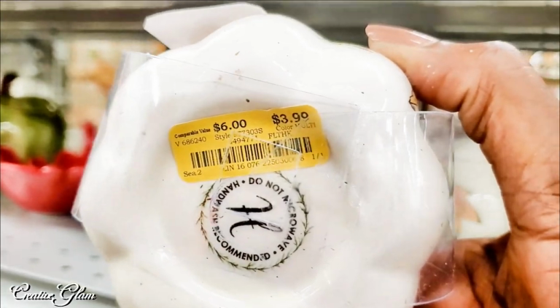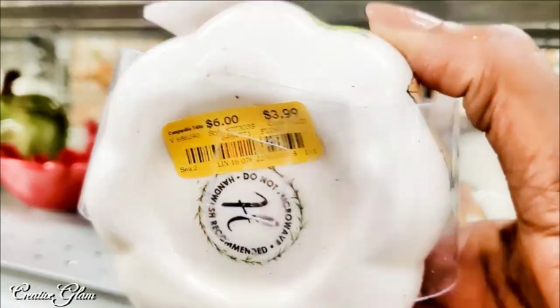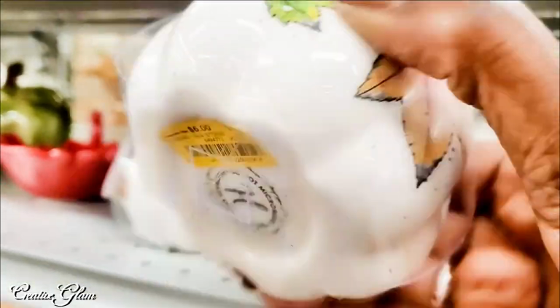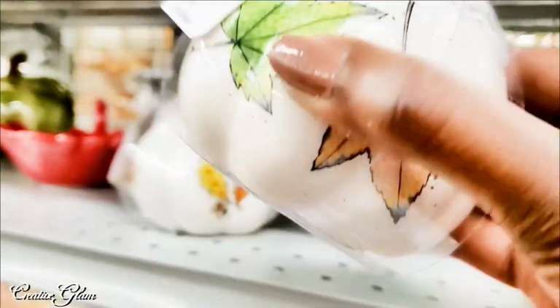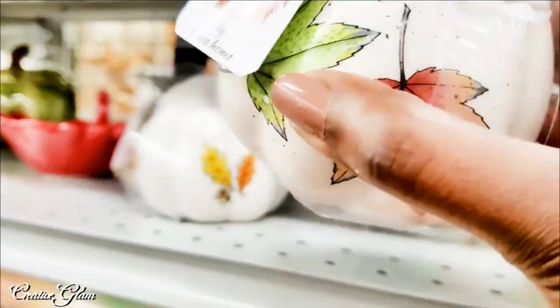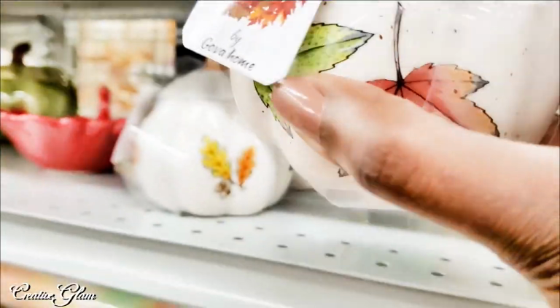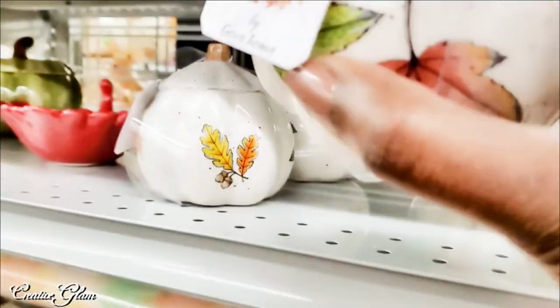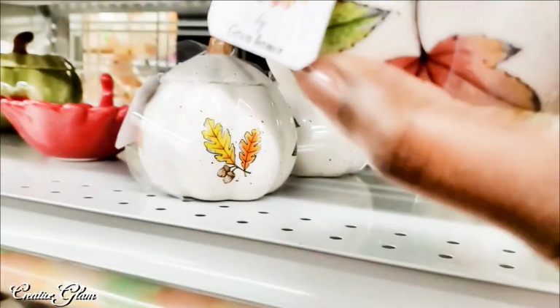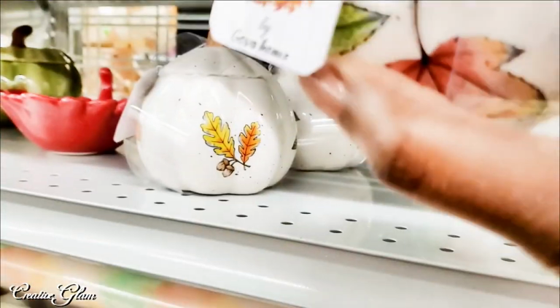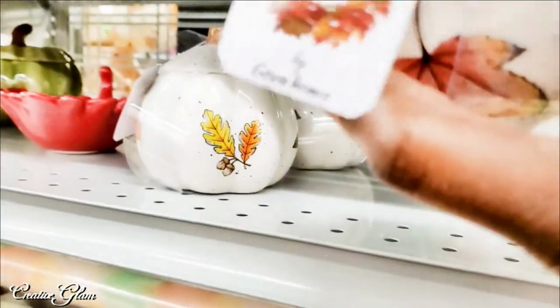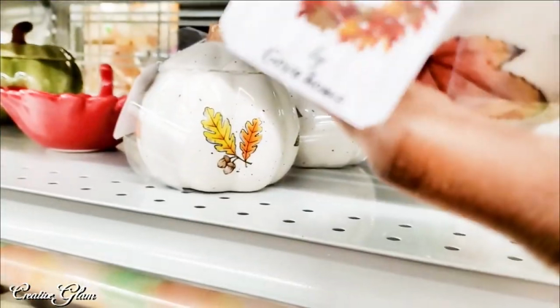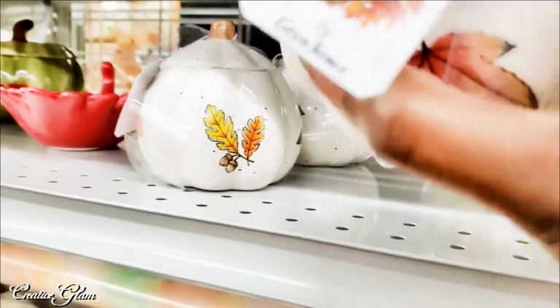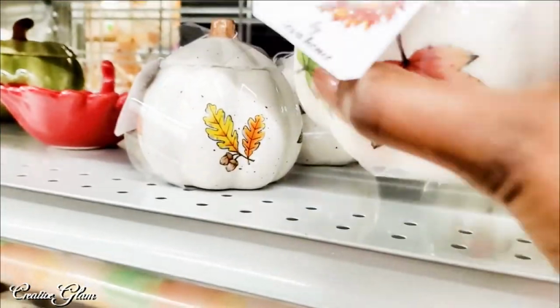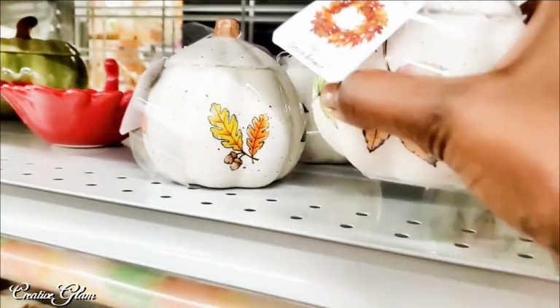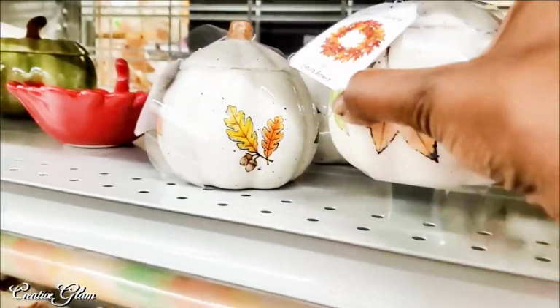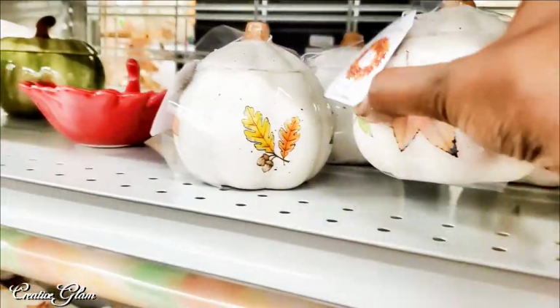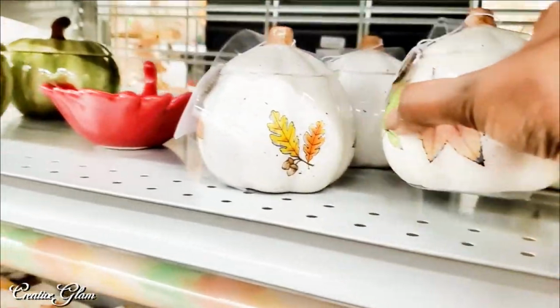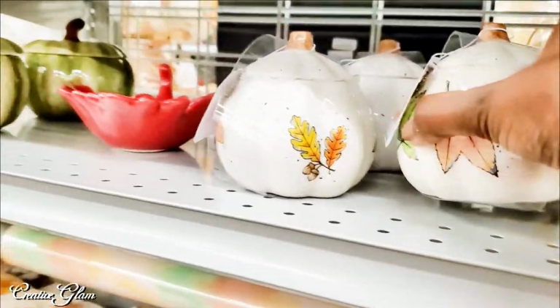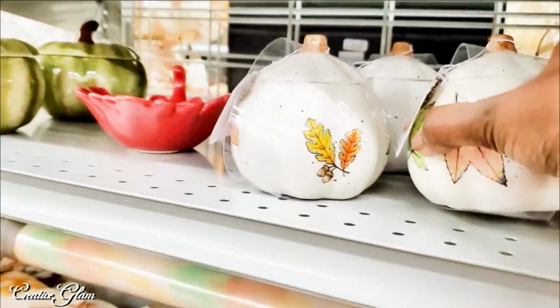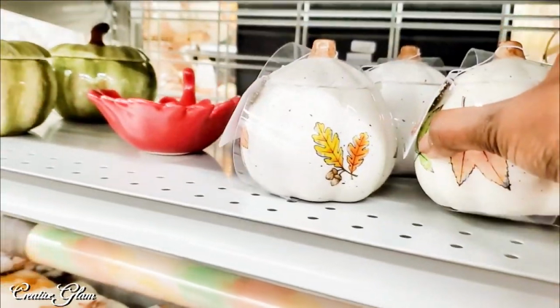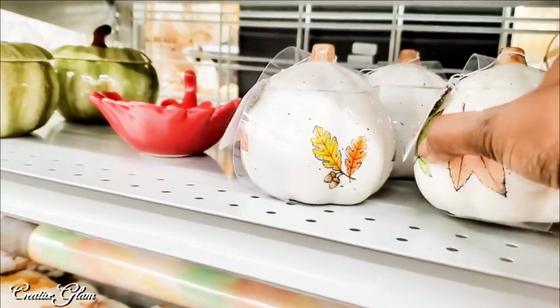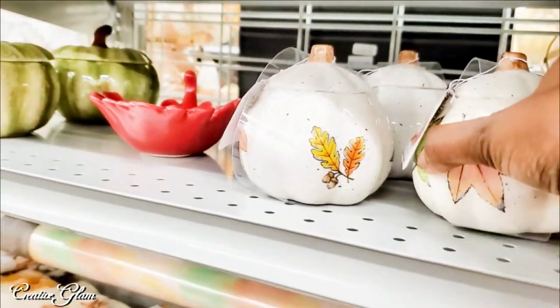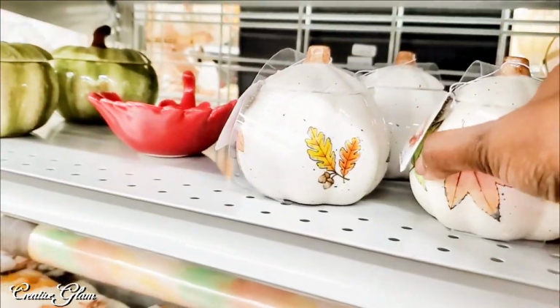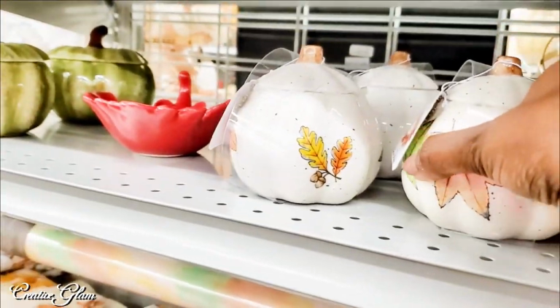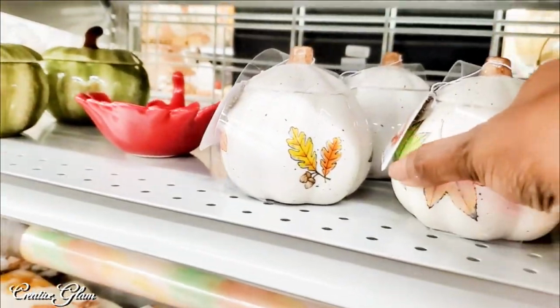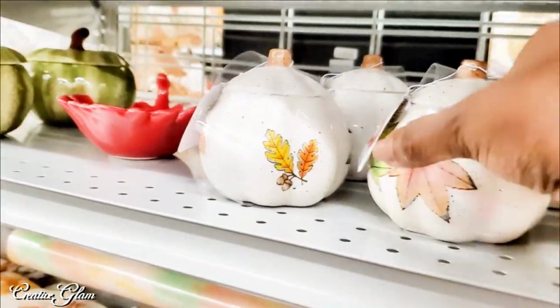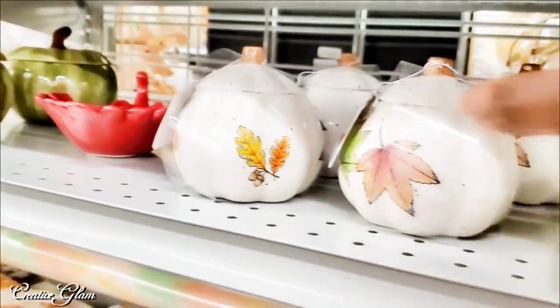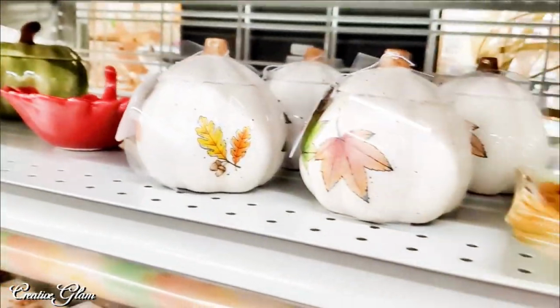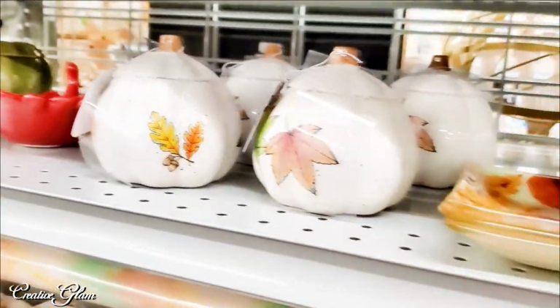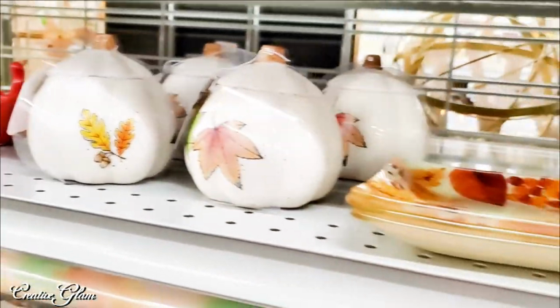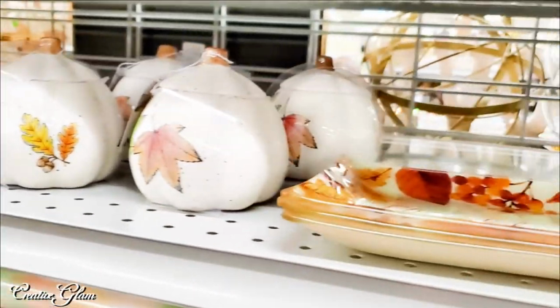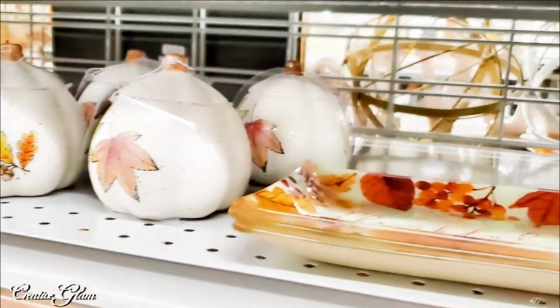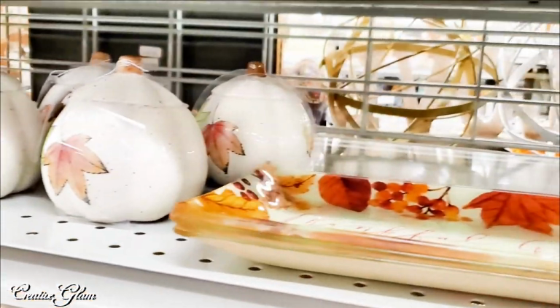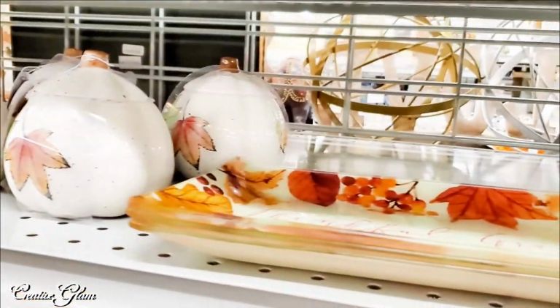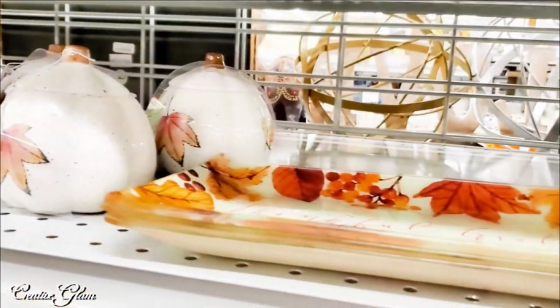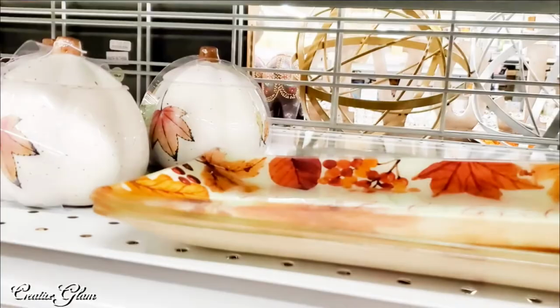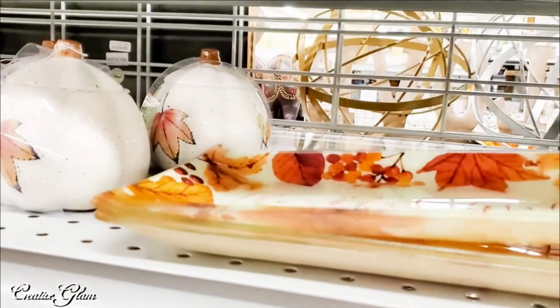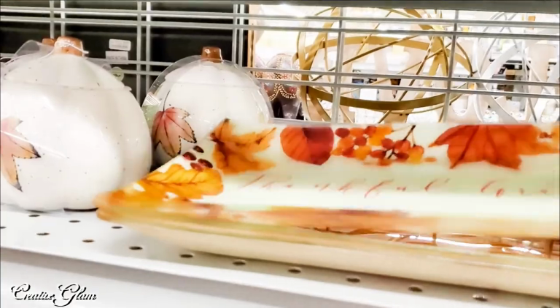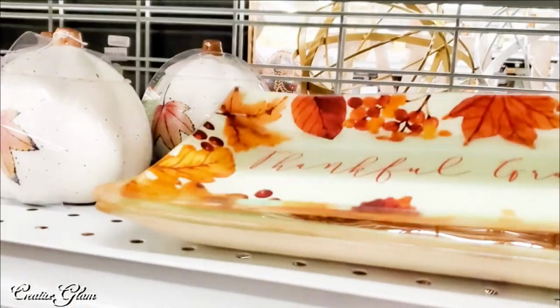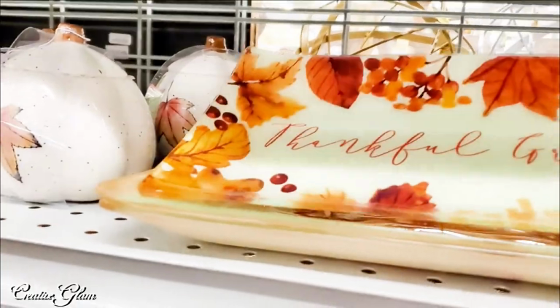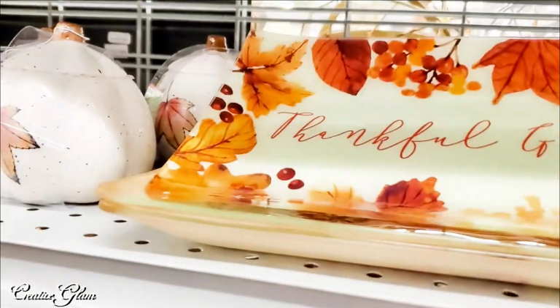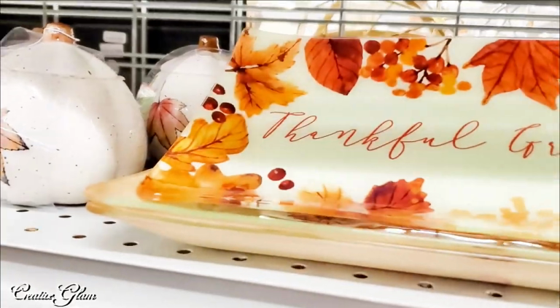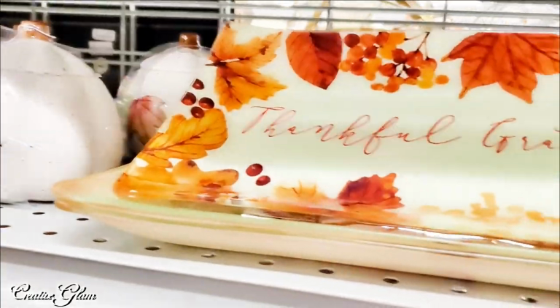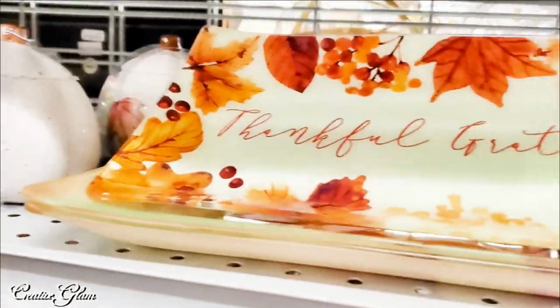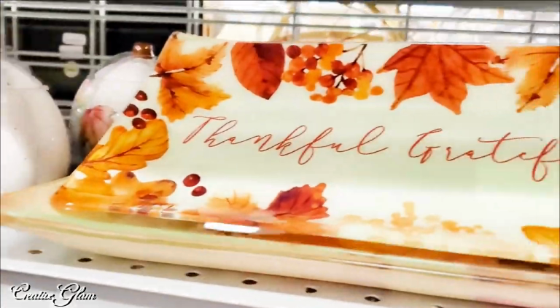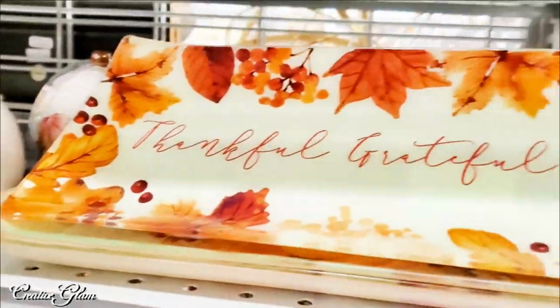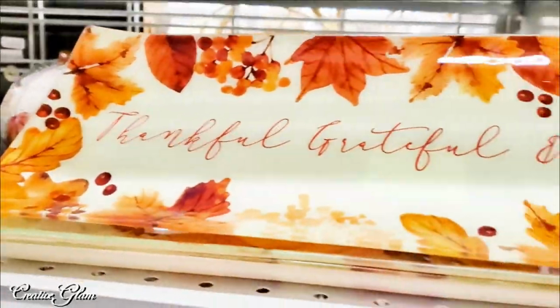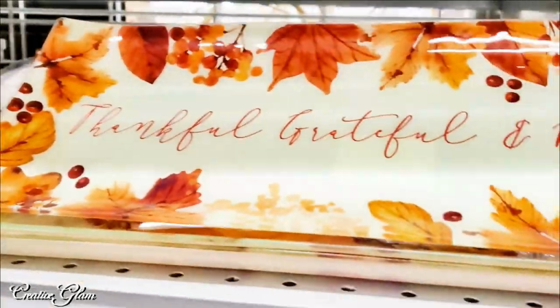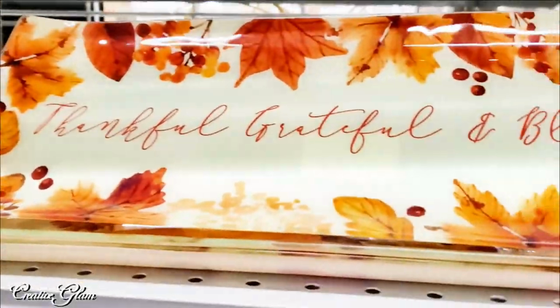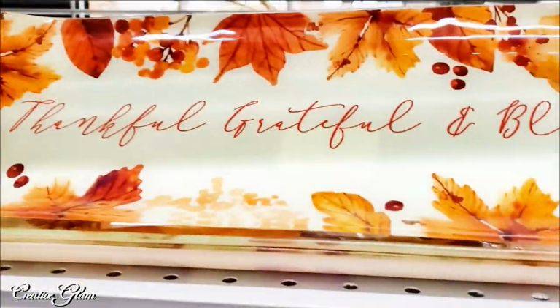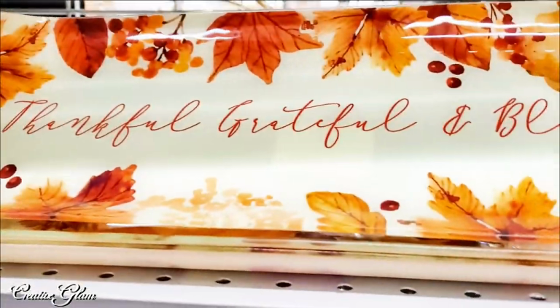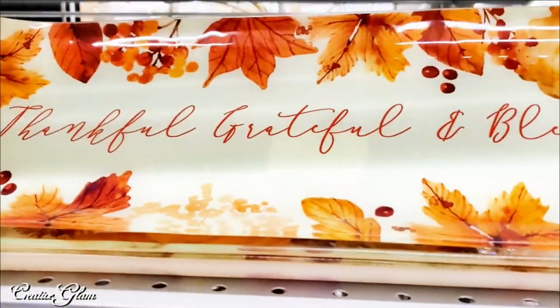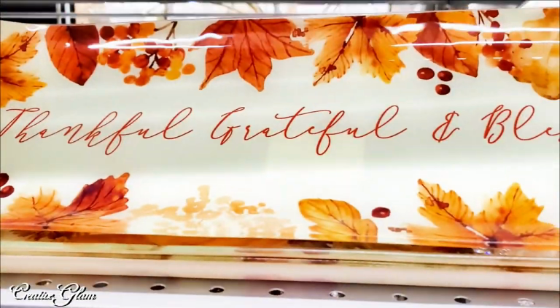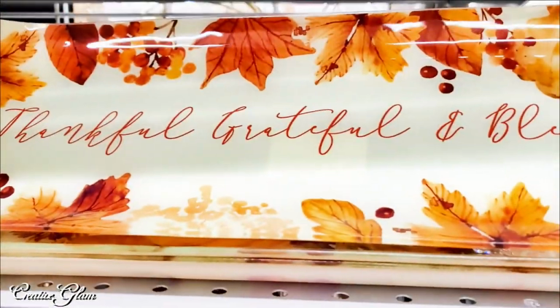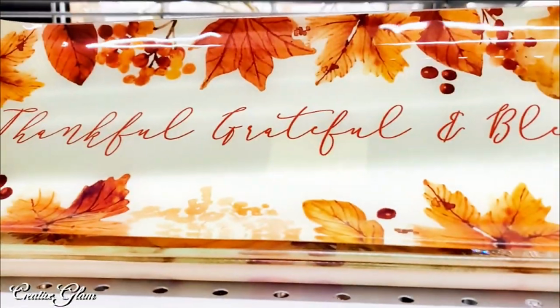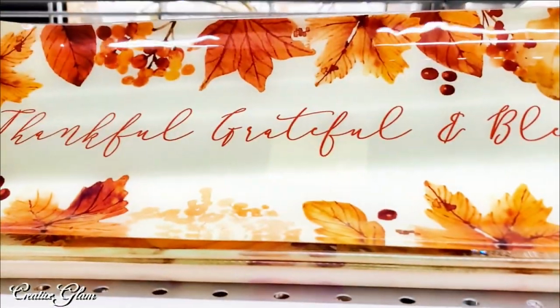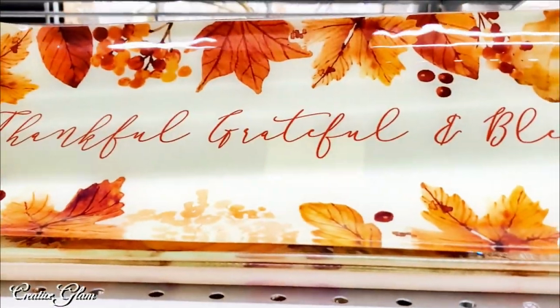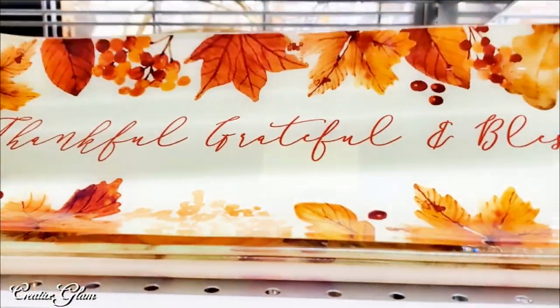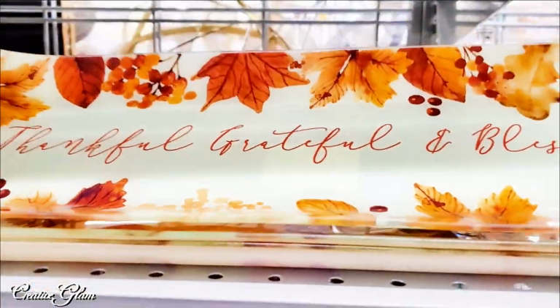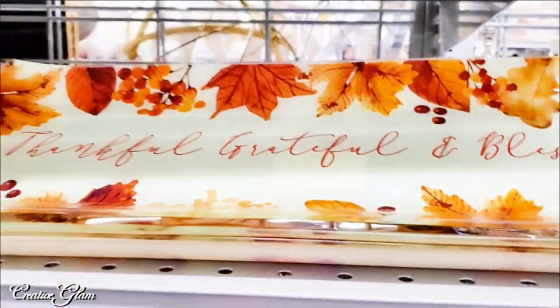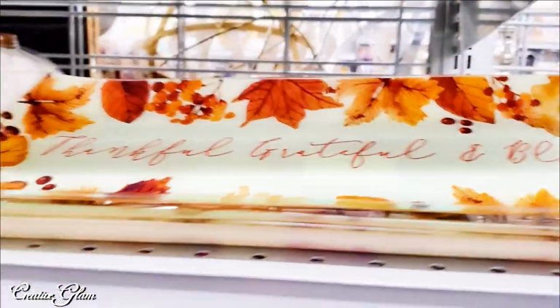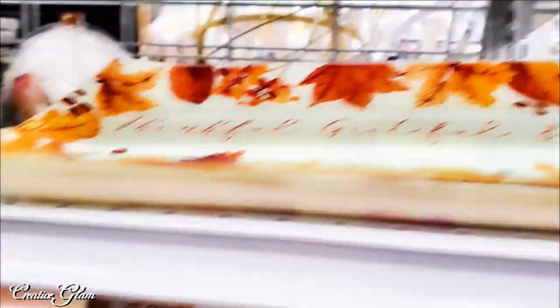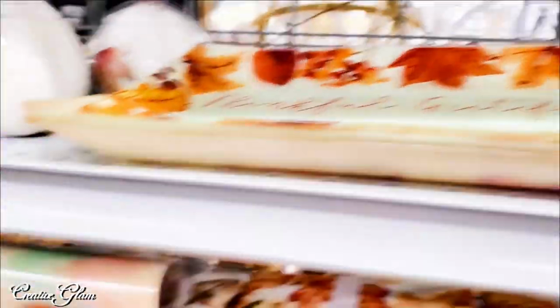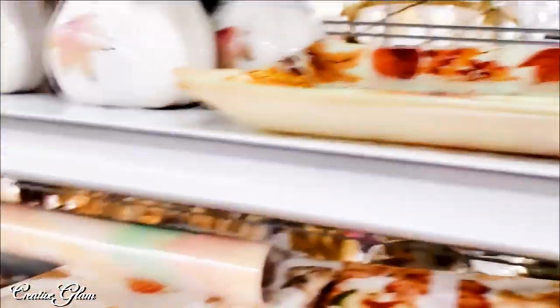As I said earlier, there is still a little bit of fall and Thanksgiving decor — even though Thanksgiving hasn't happened yet — there's still a little bit left in the stores.